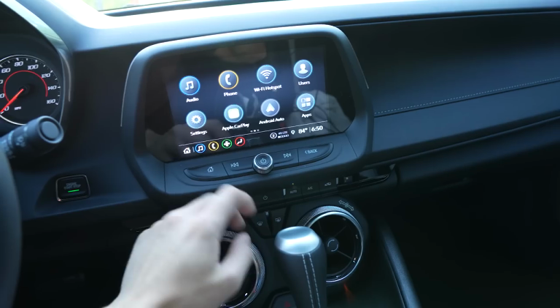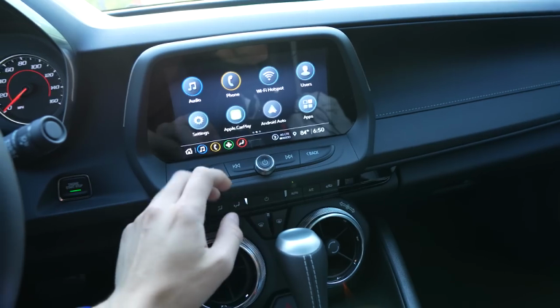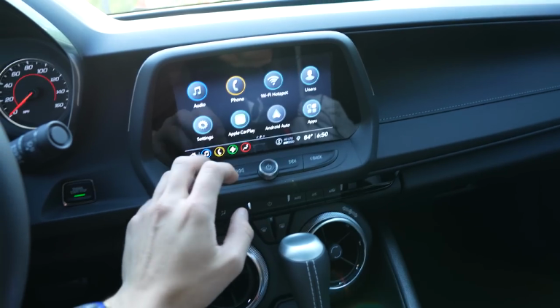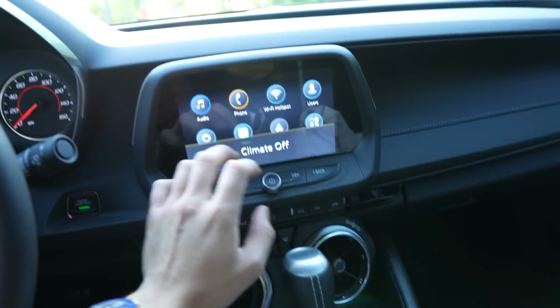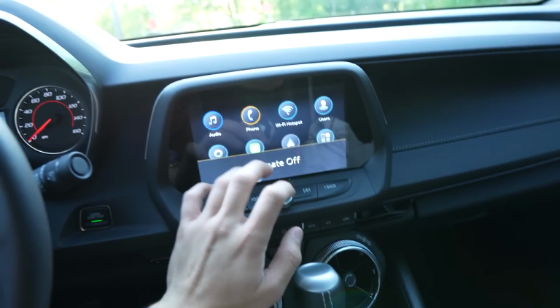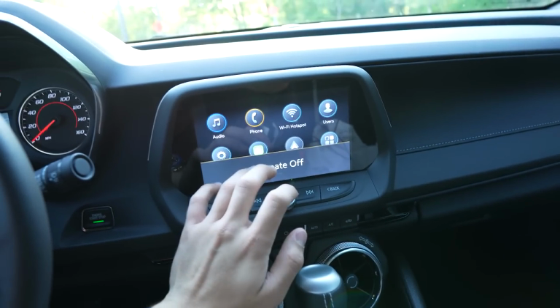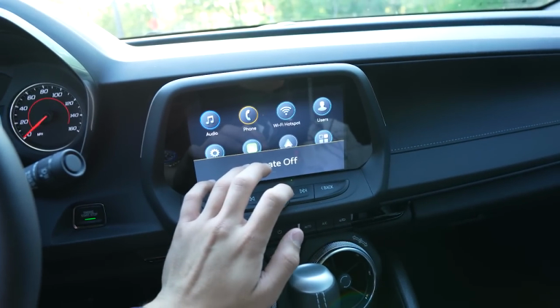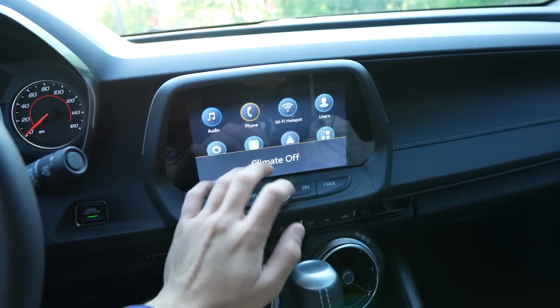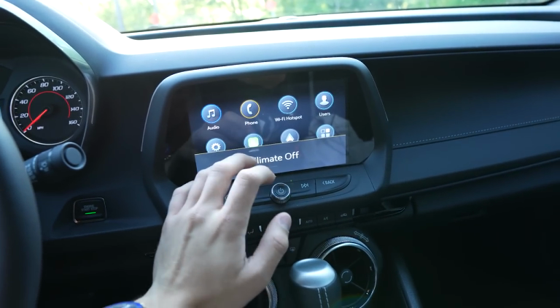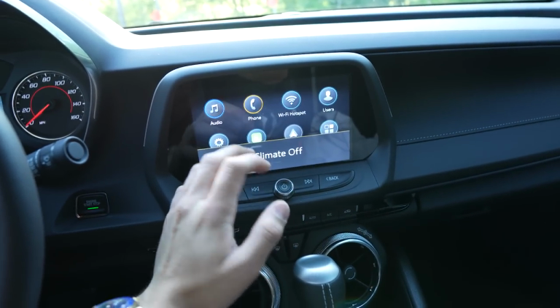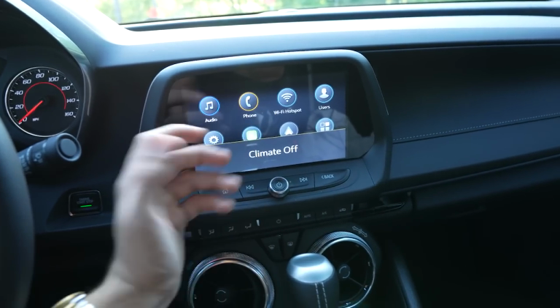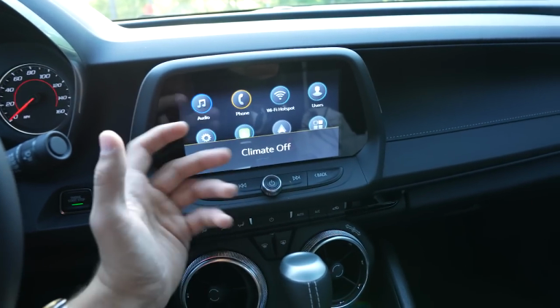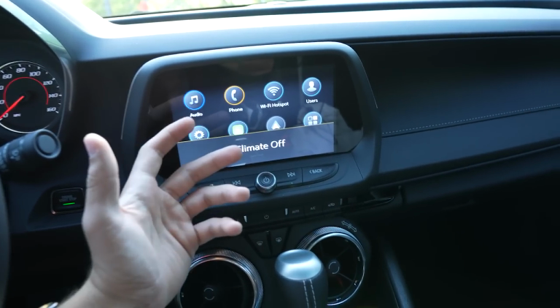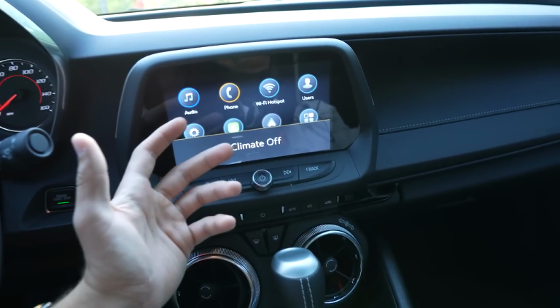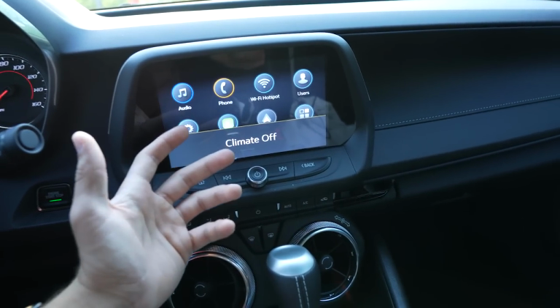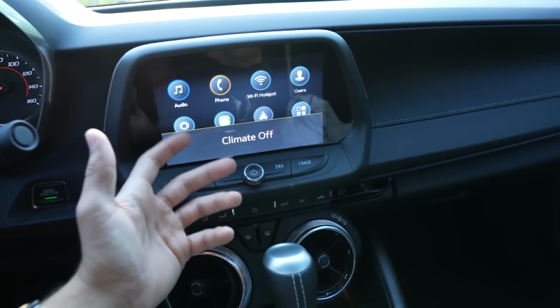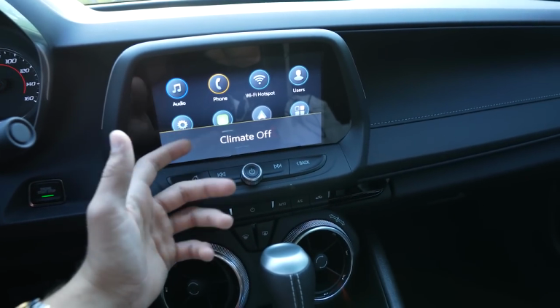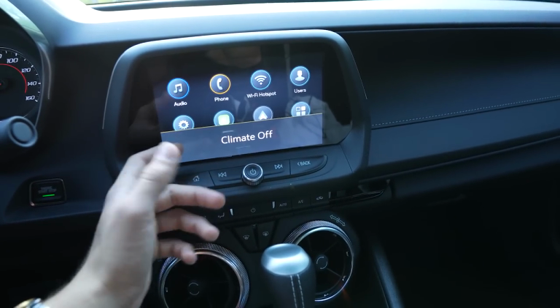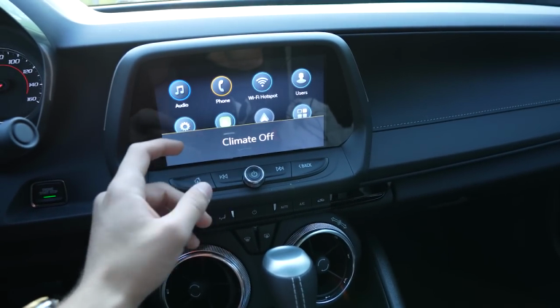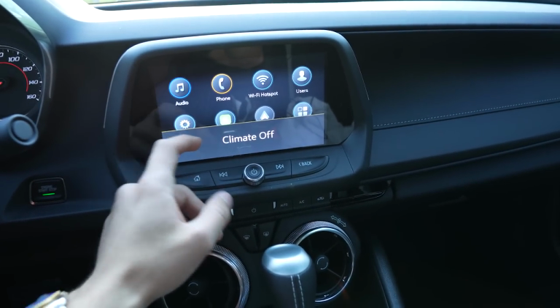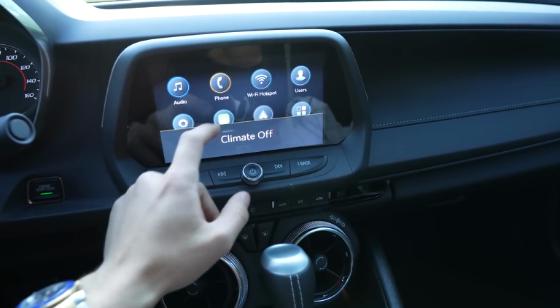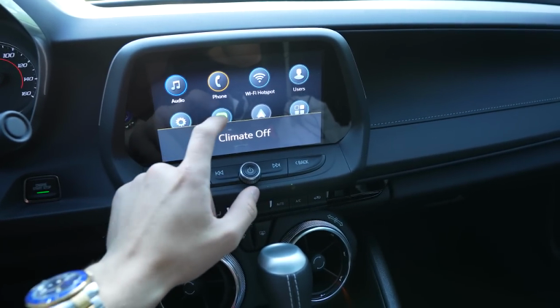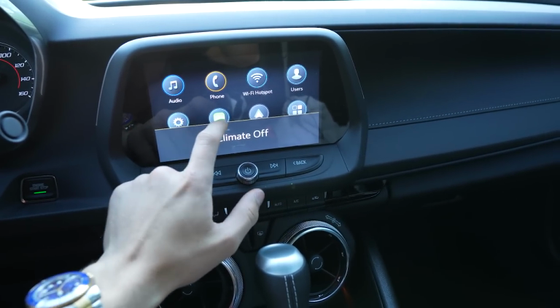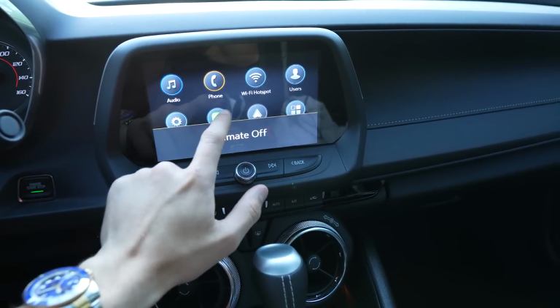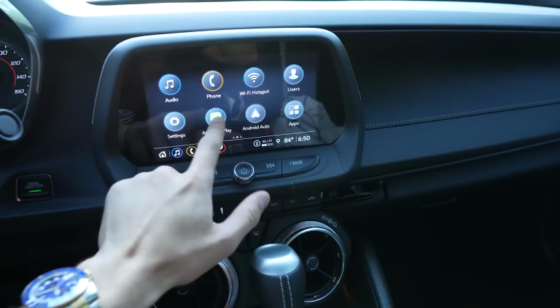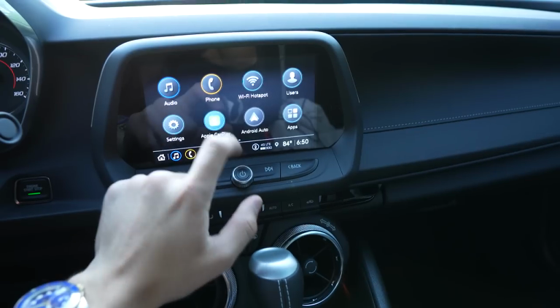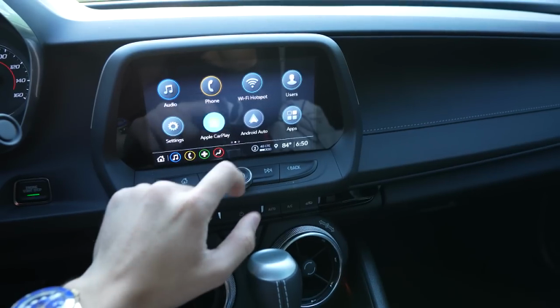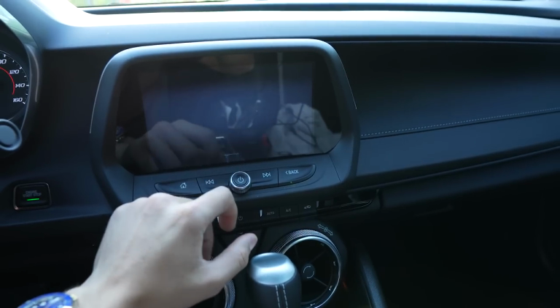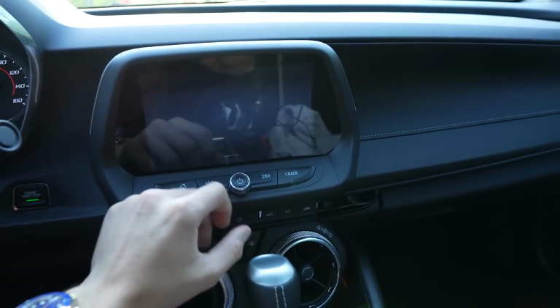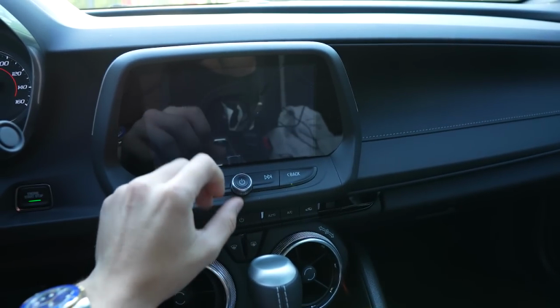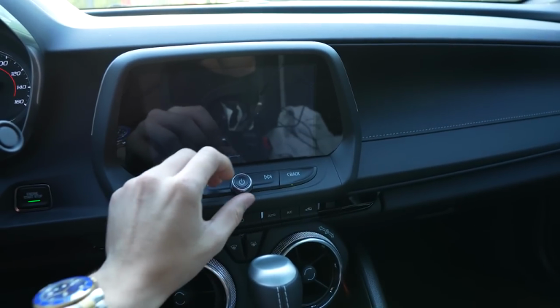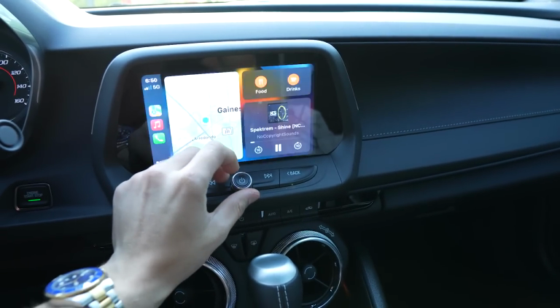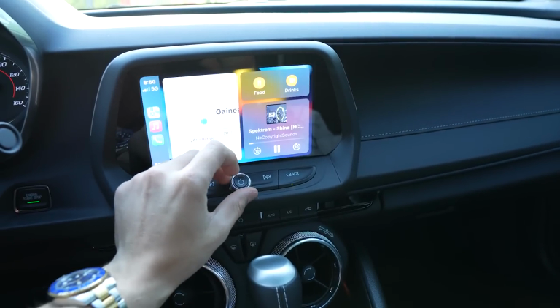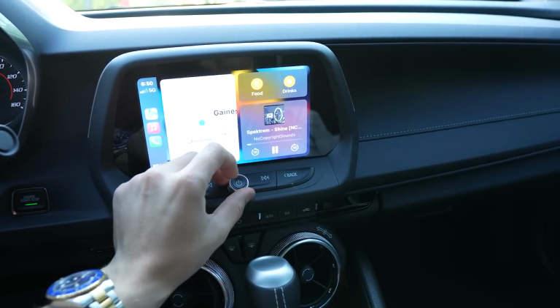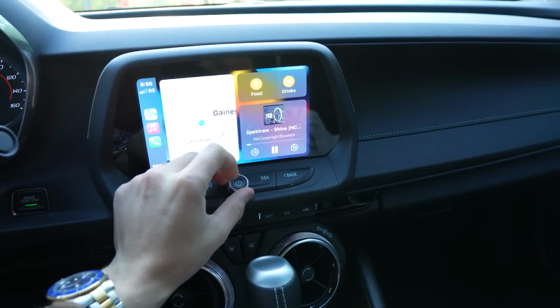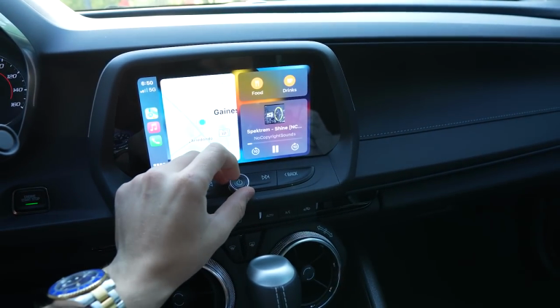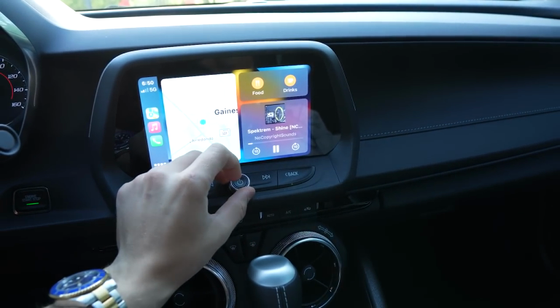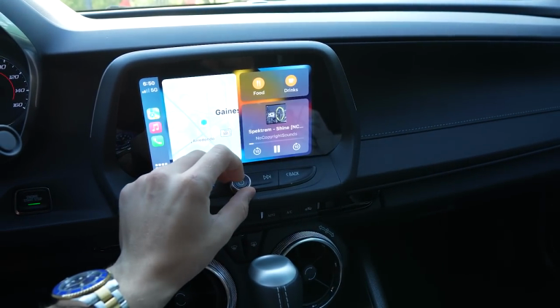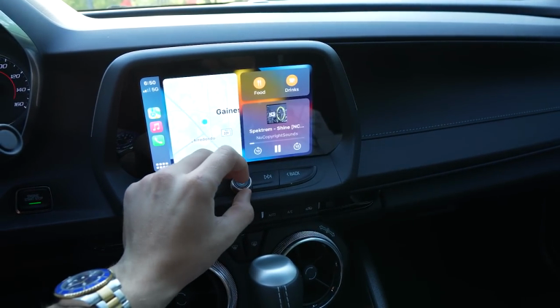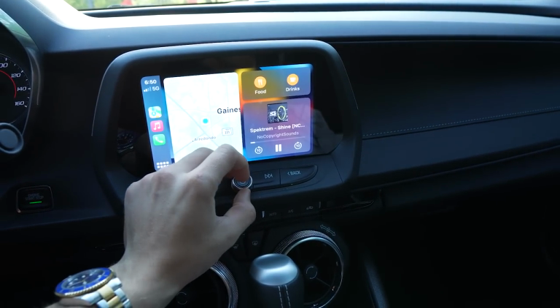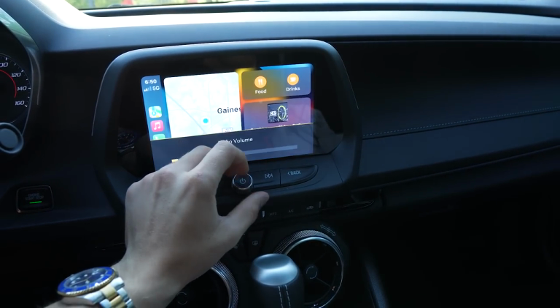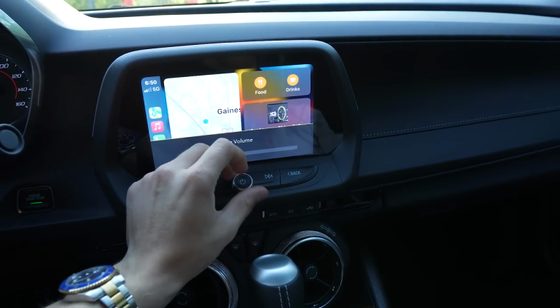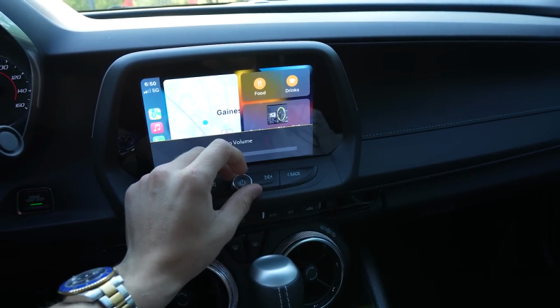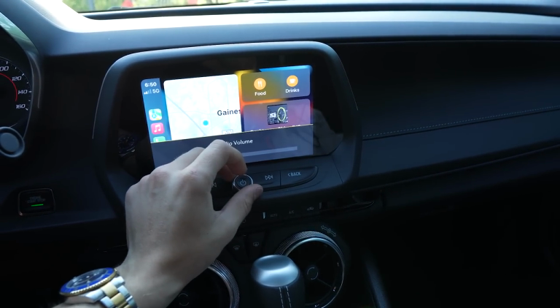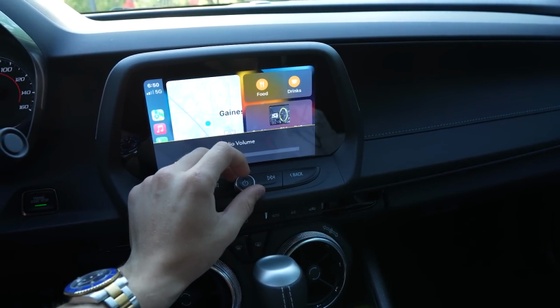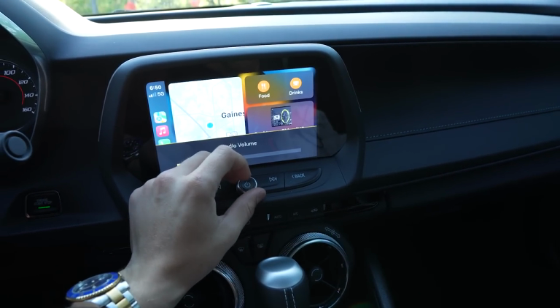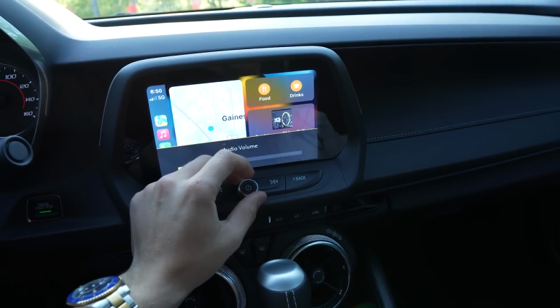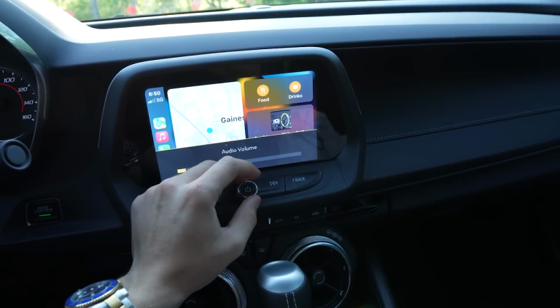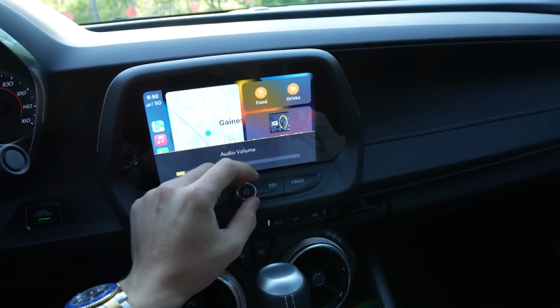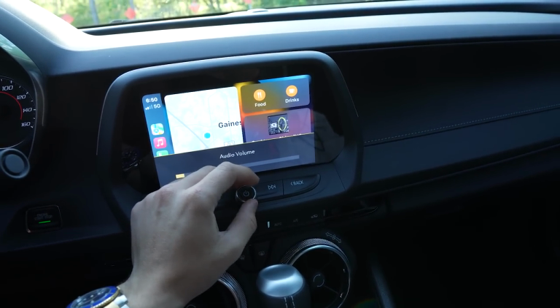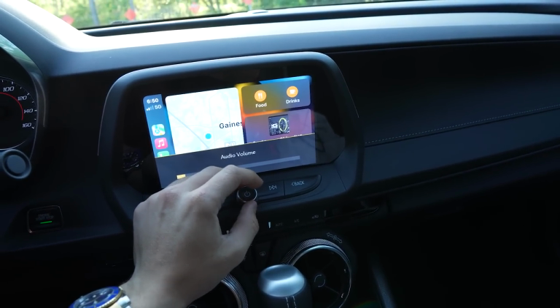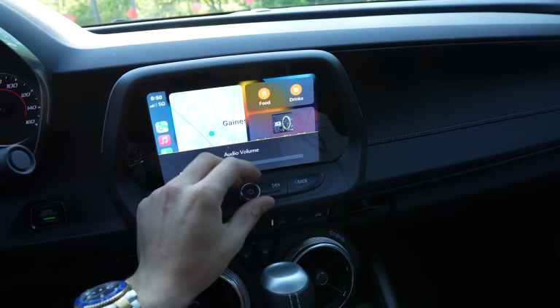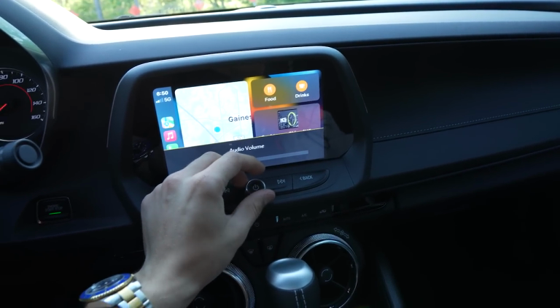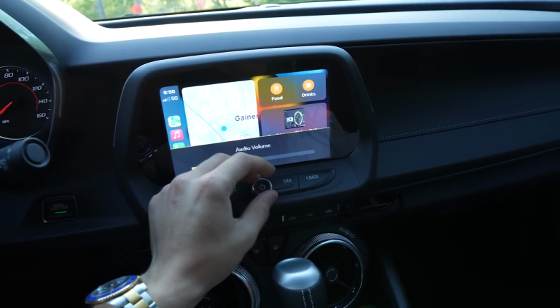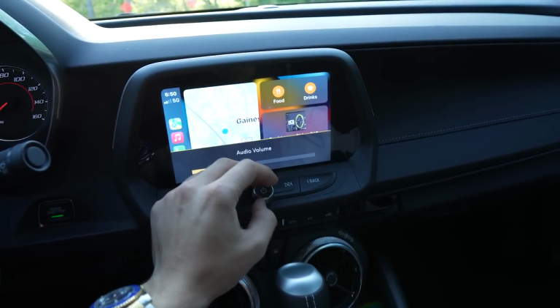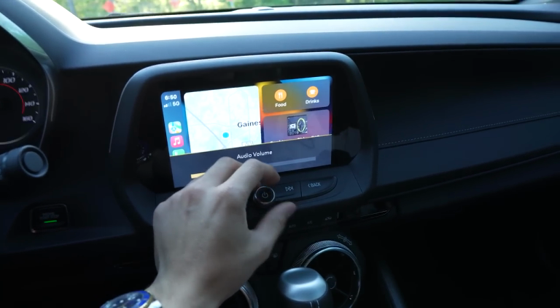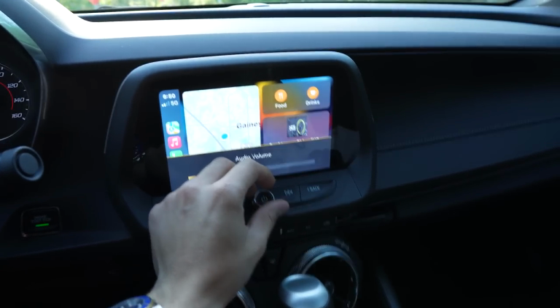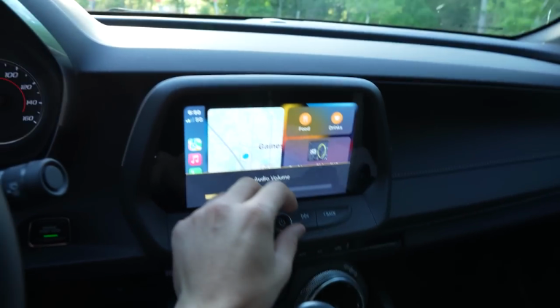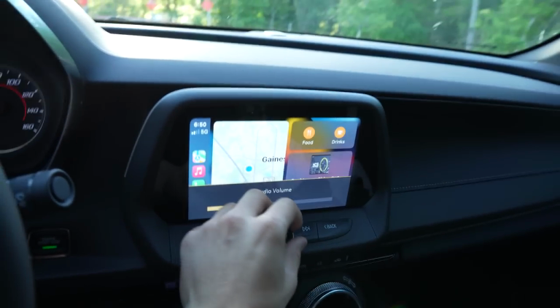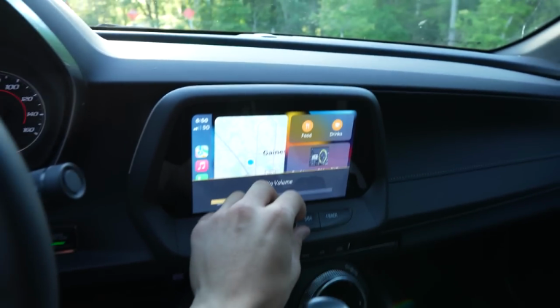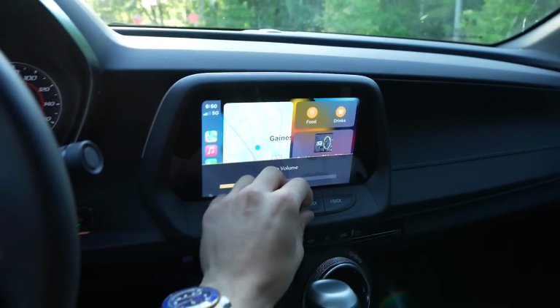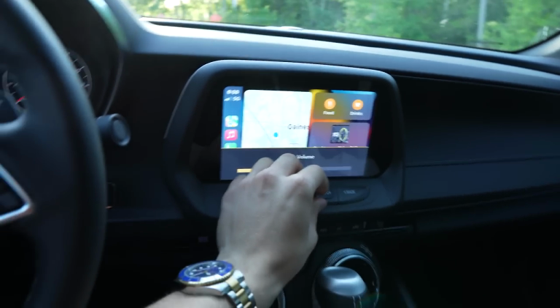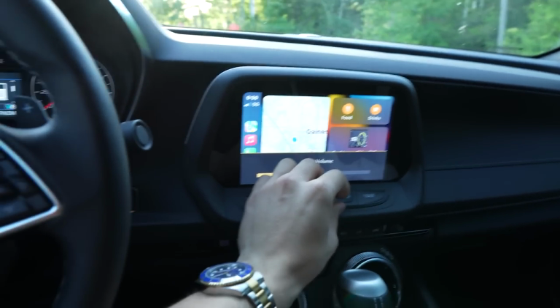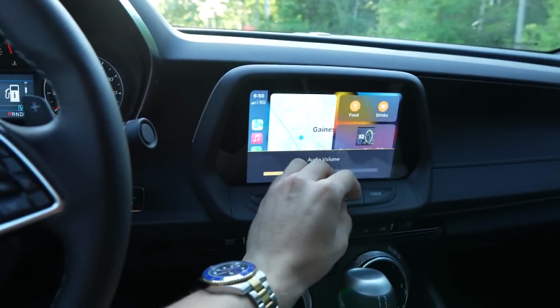For the last portion of this video, as promised, I'm going to play some Apple CarPlay with no-copyright sound so you guys can hear what the Bose audio system sounds like.